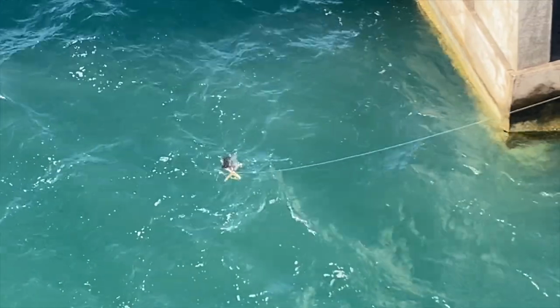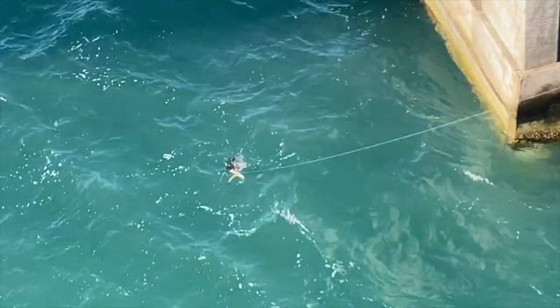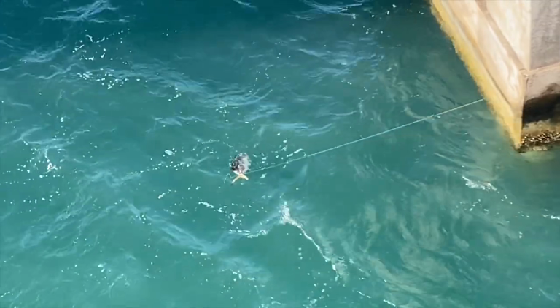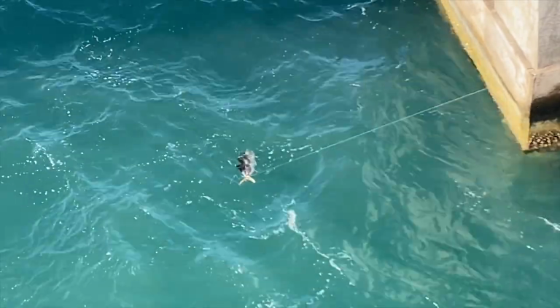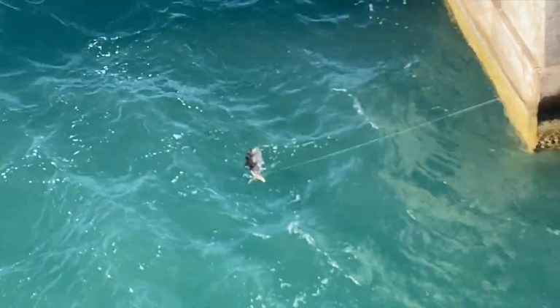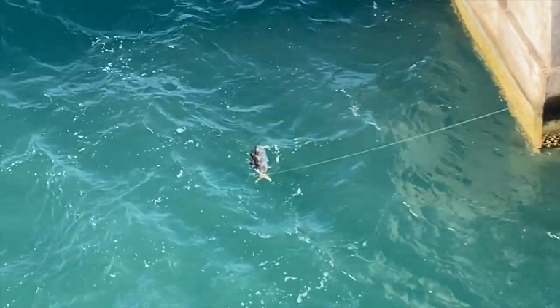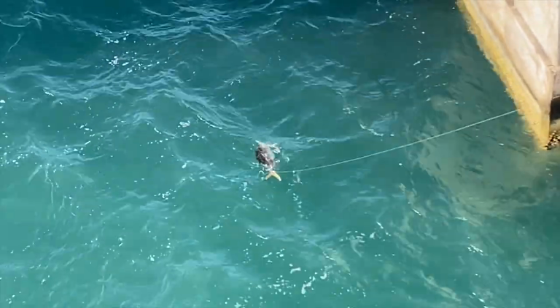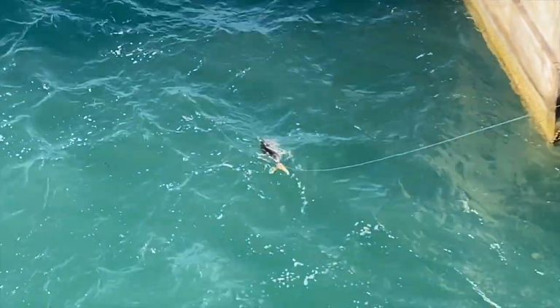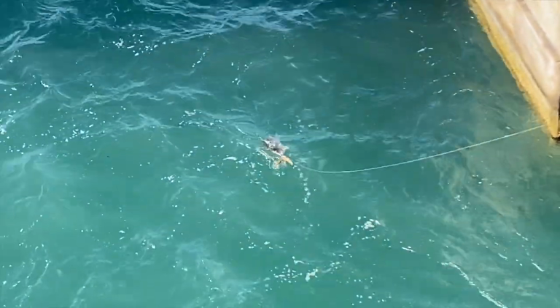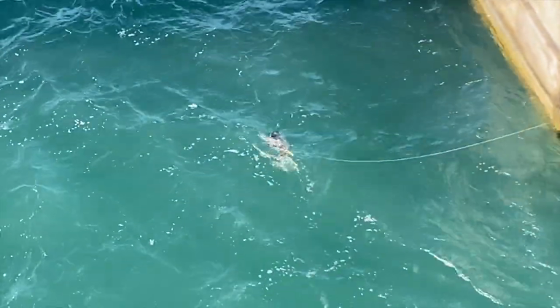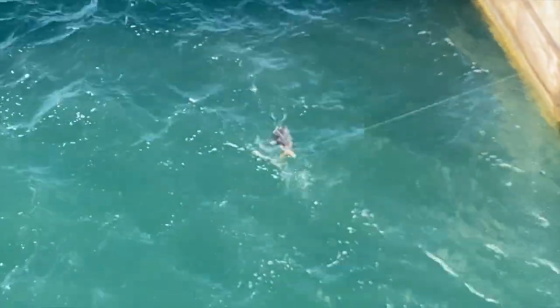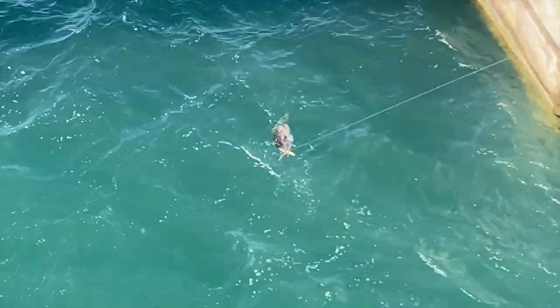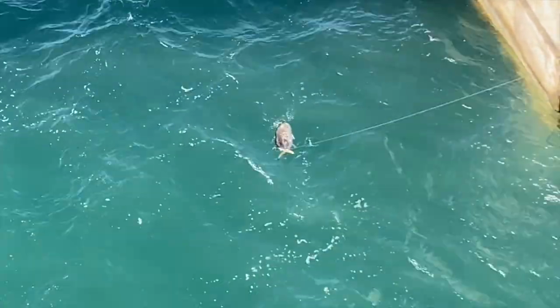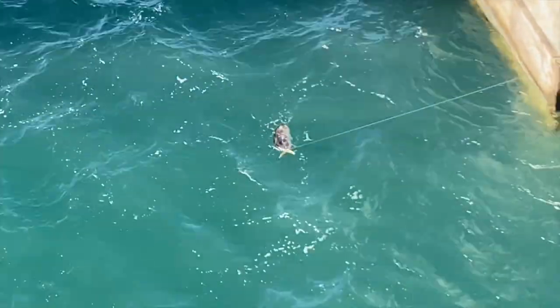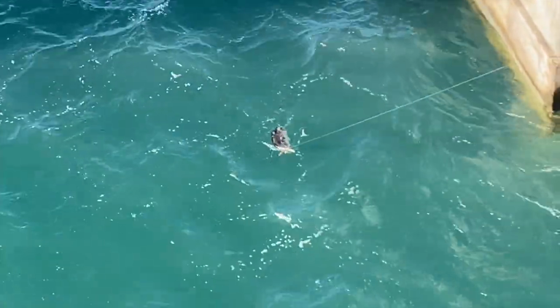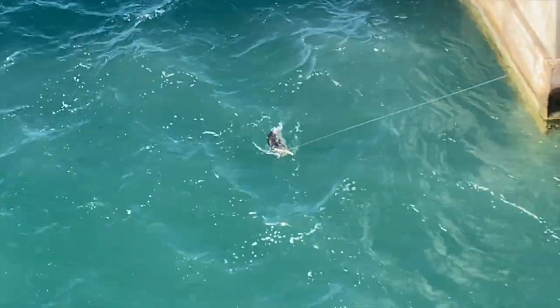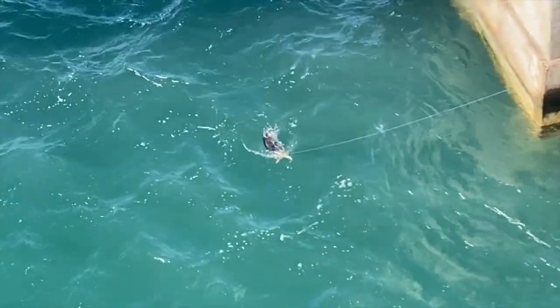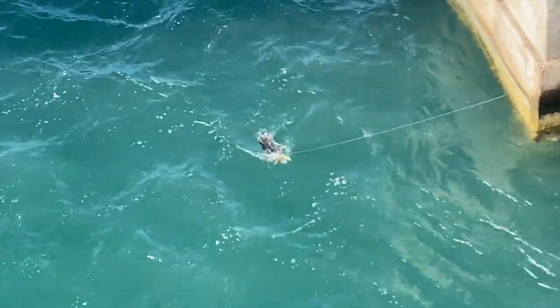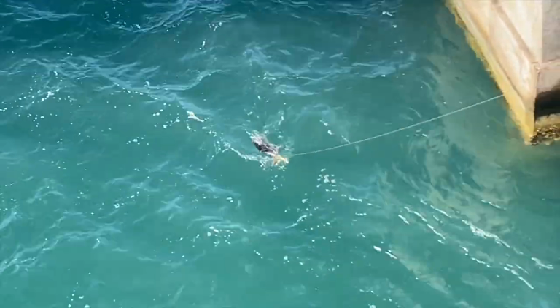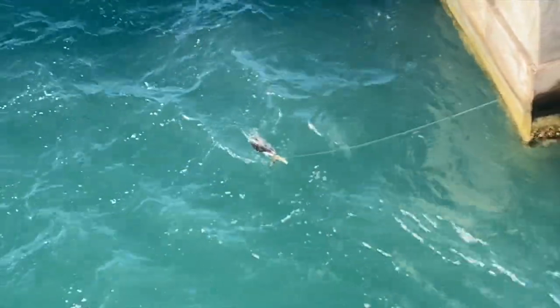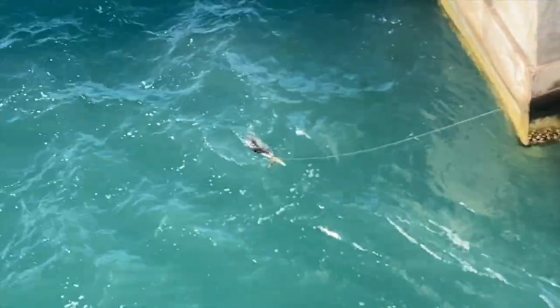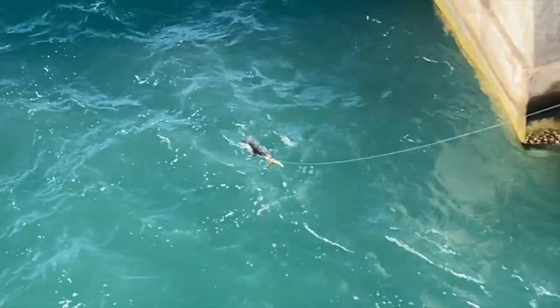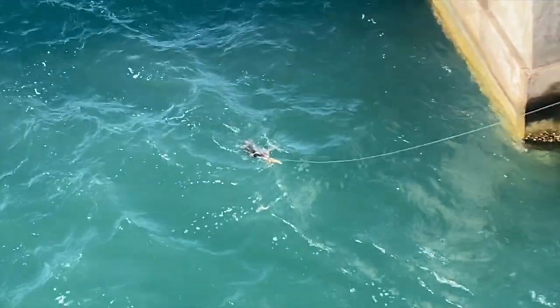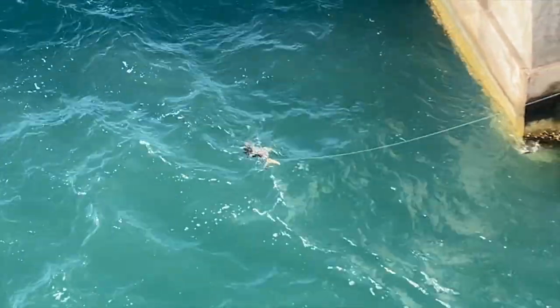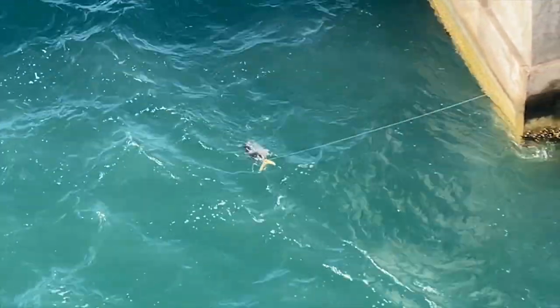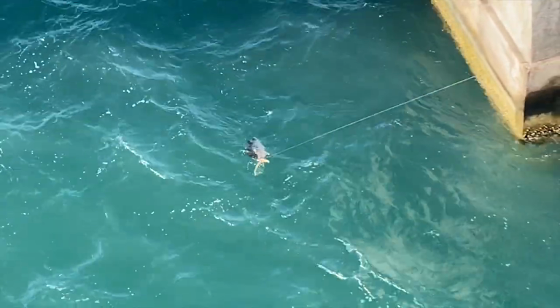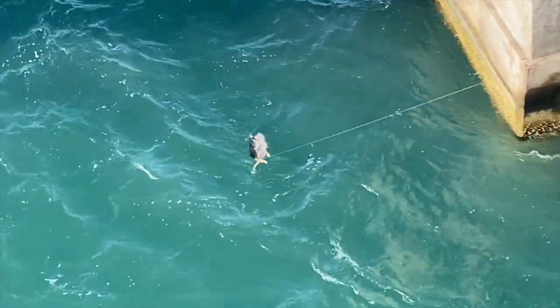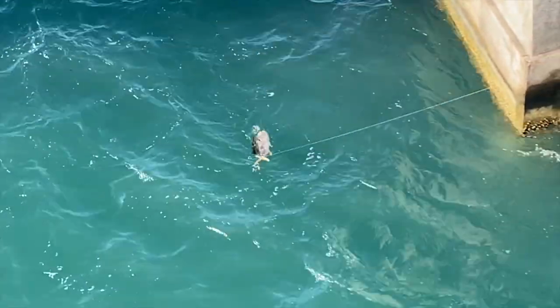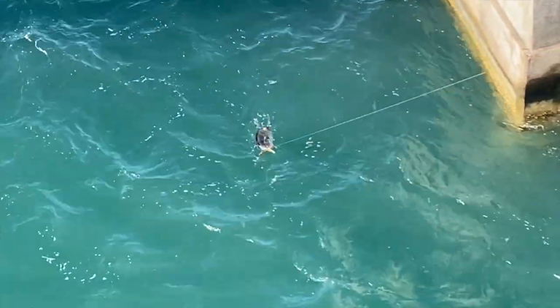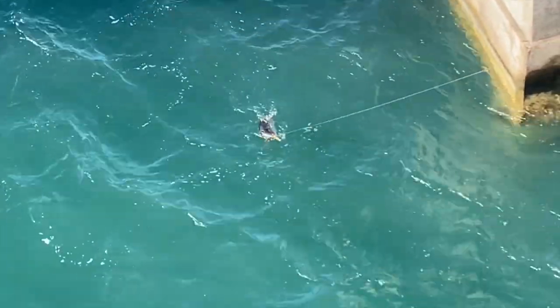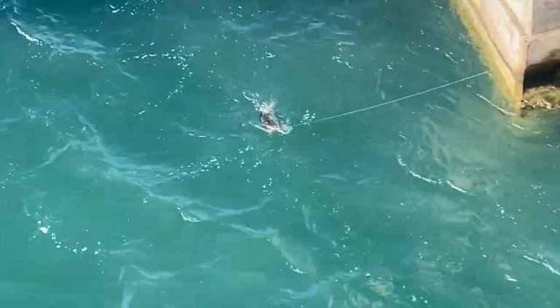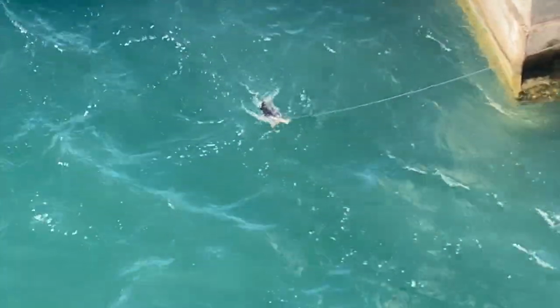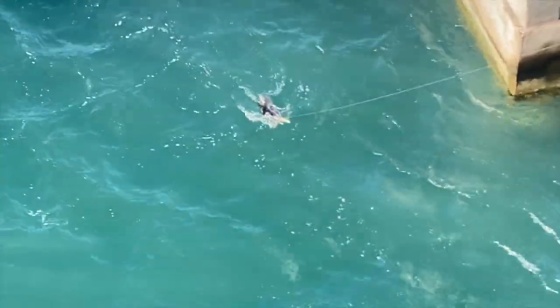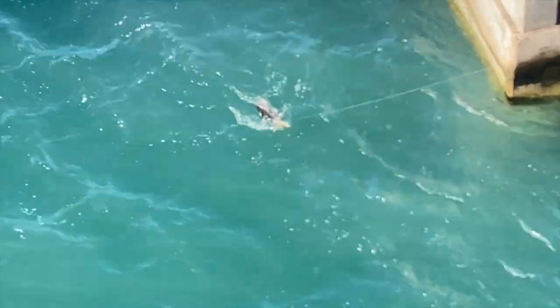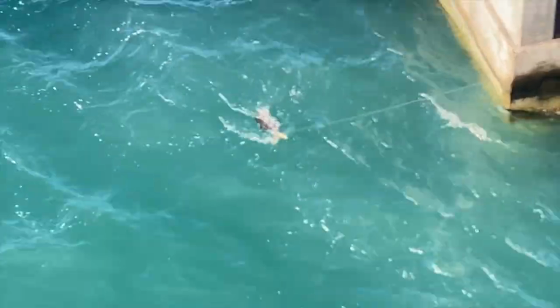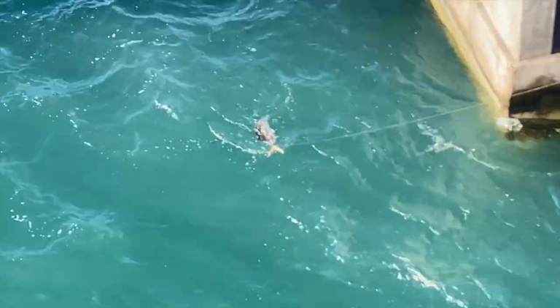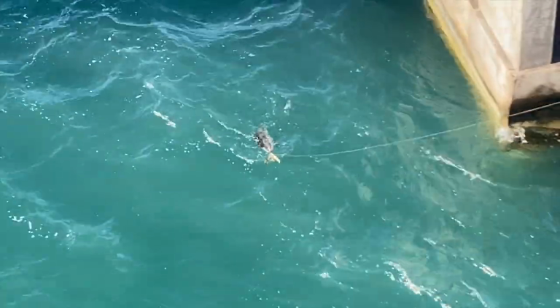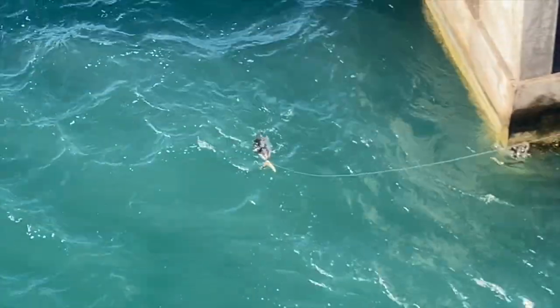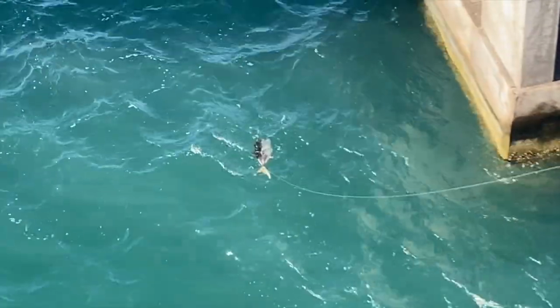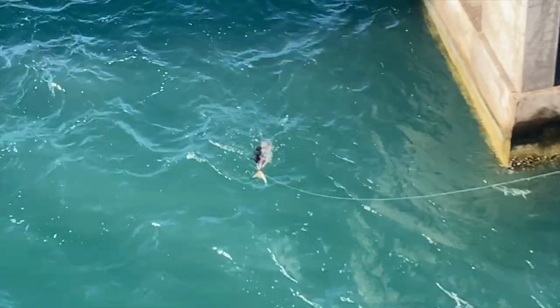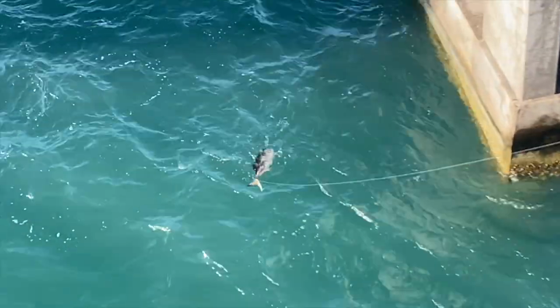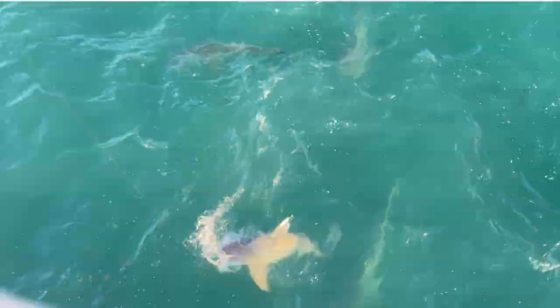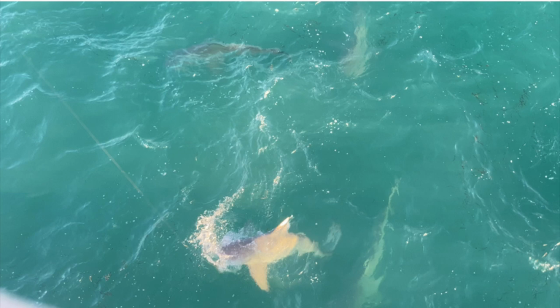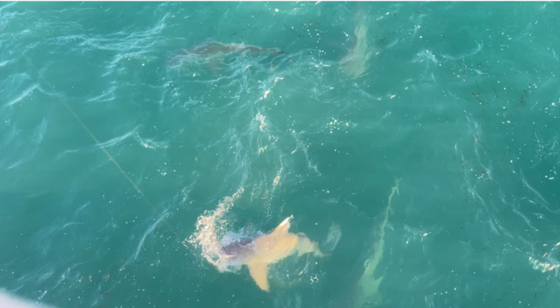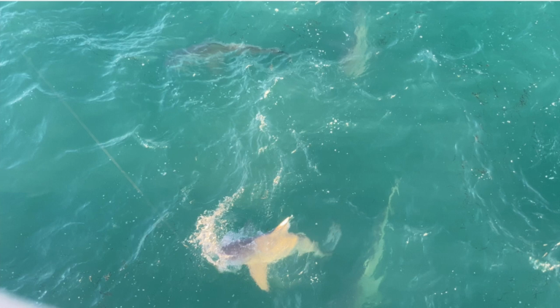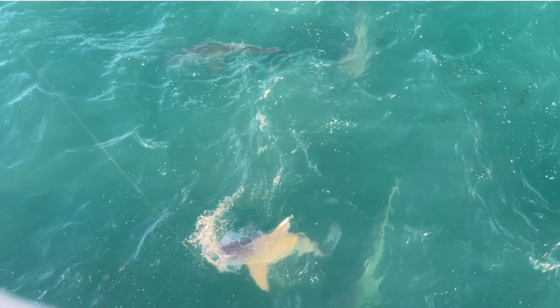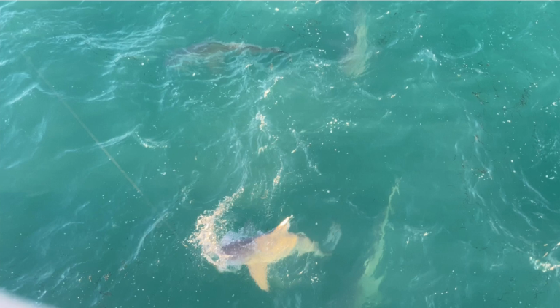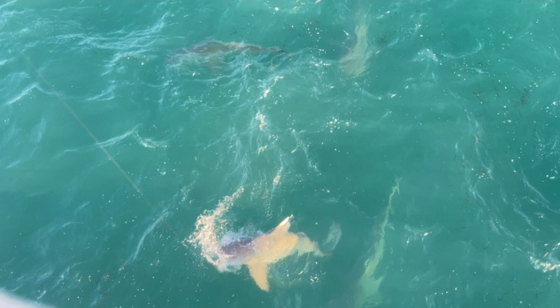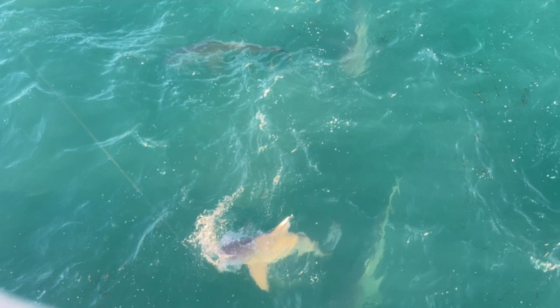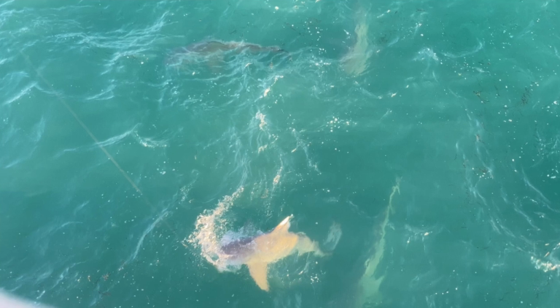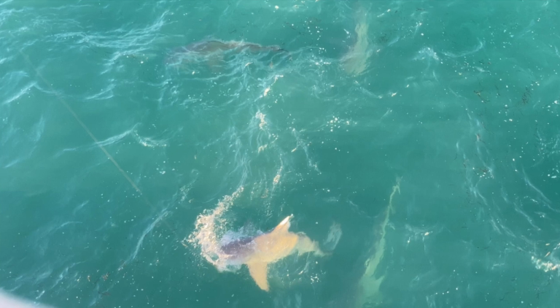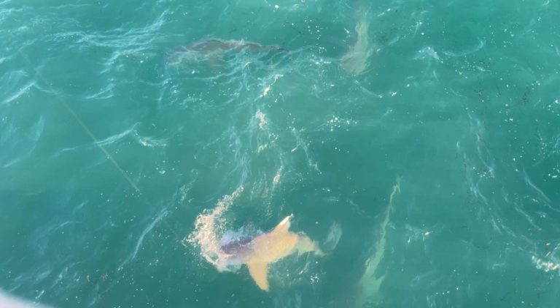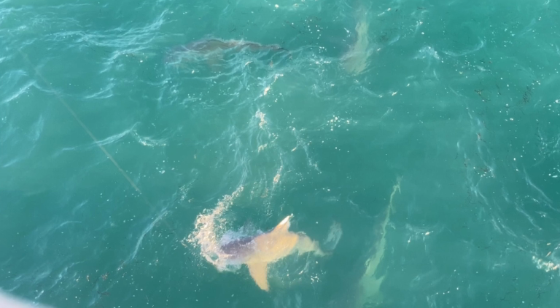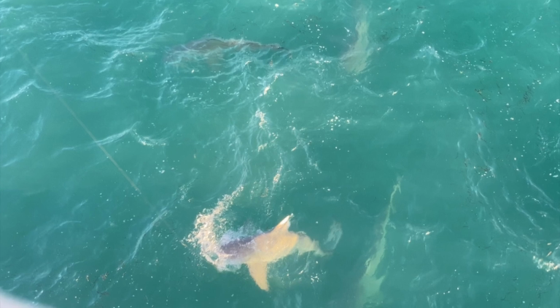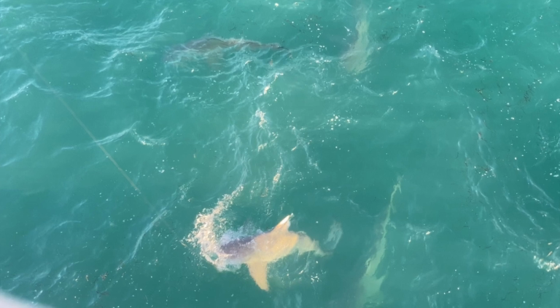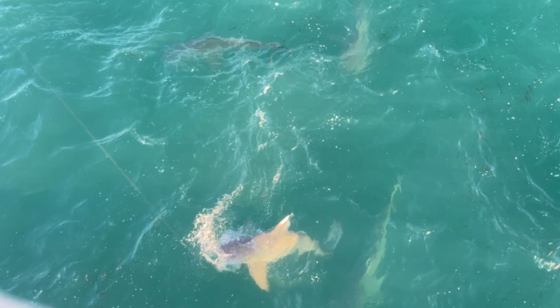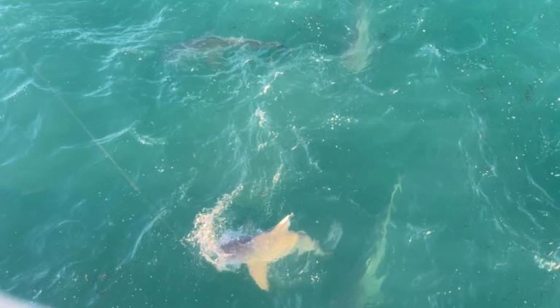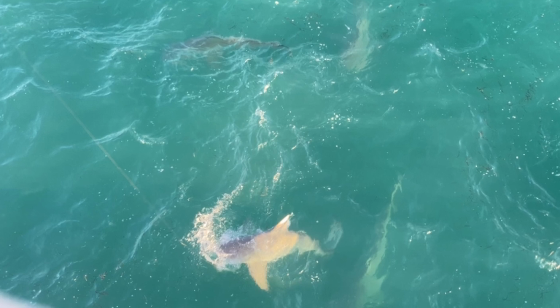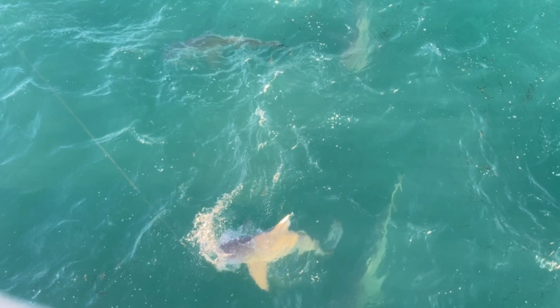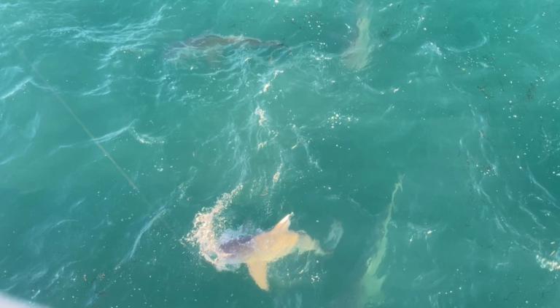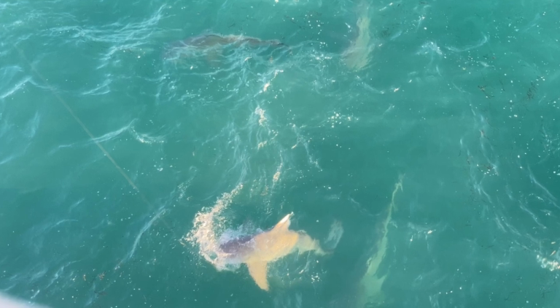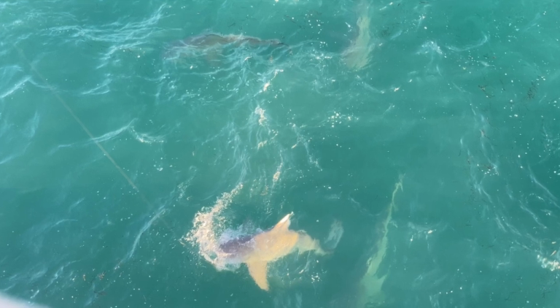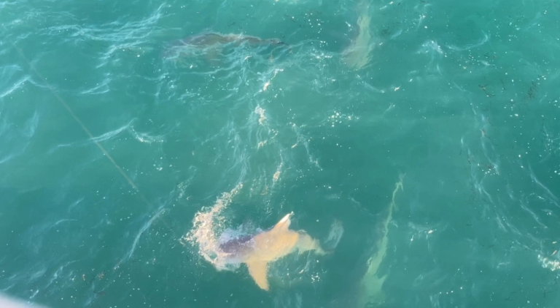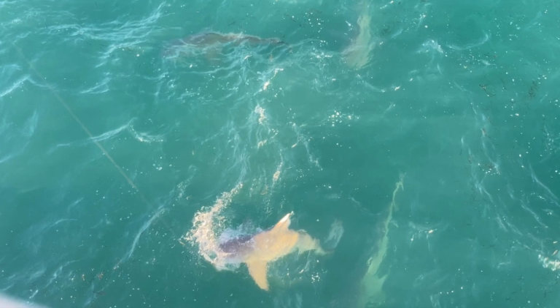Popped on the top, popped to the left, popped to the right. Or if it's King Kong, guess what? He's going to swim against the current and pop you underneath.